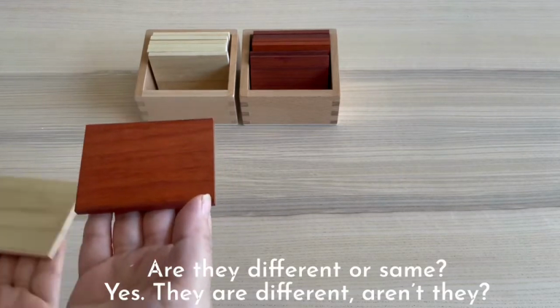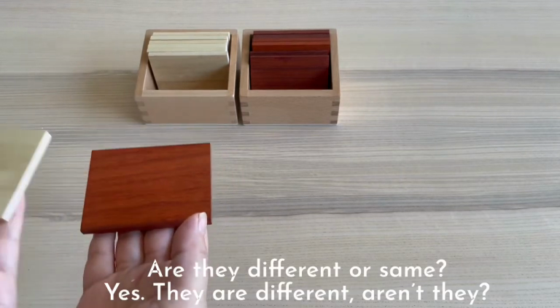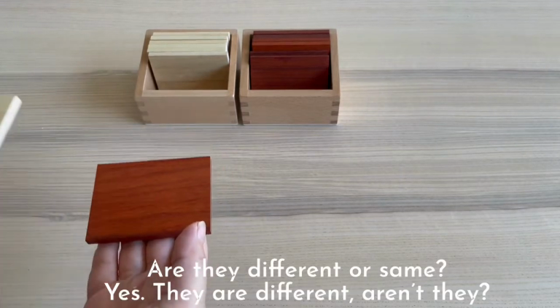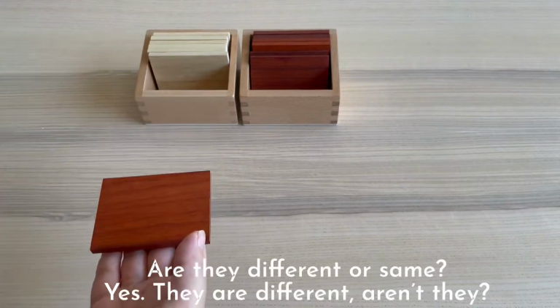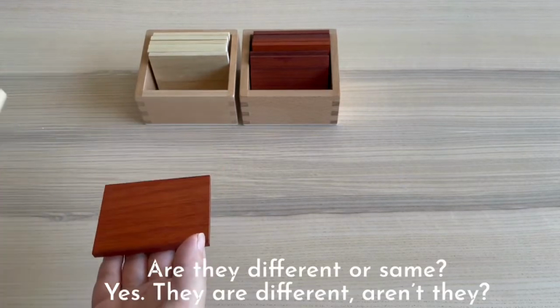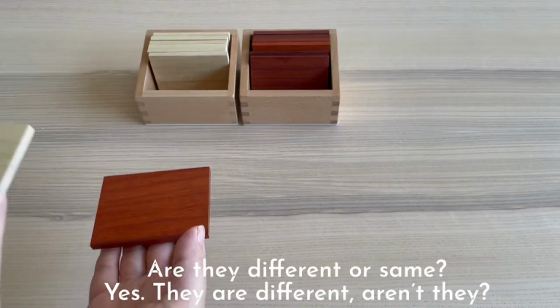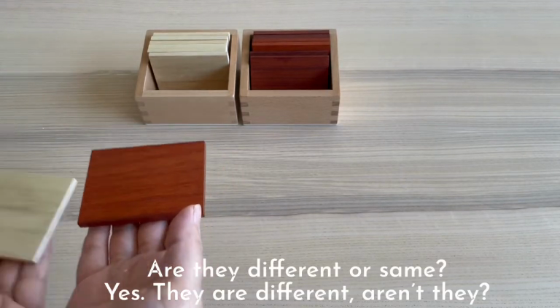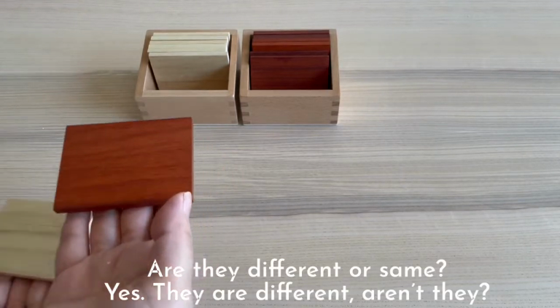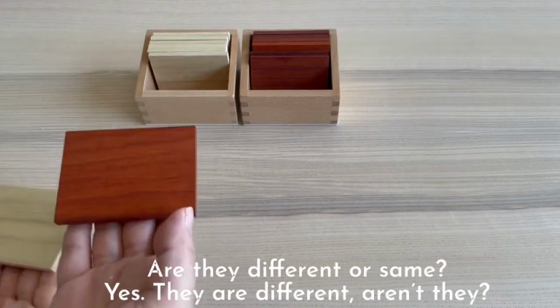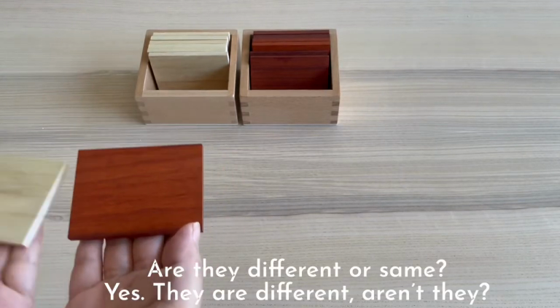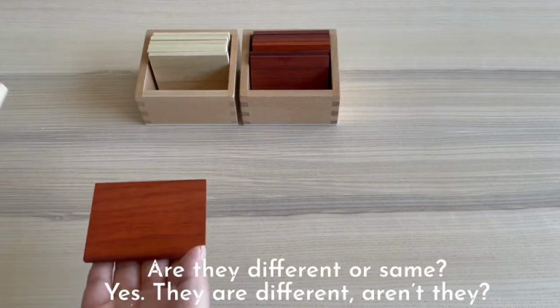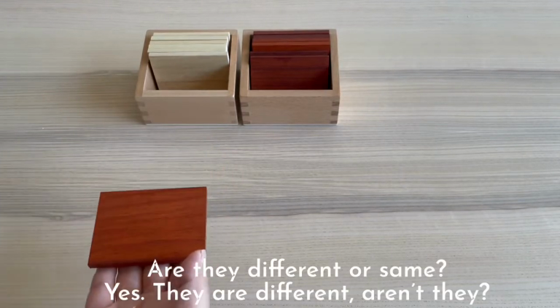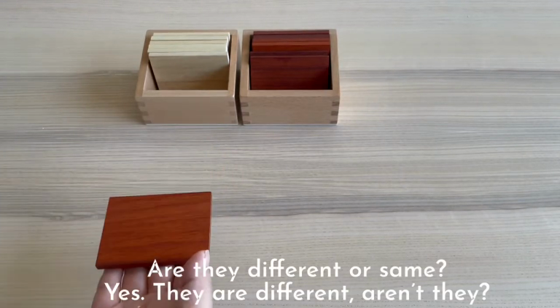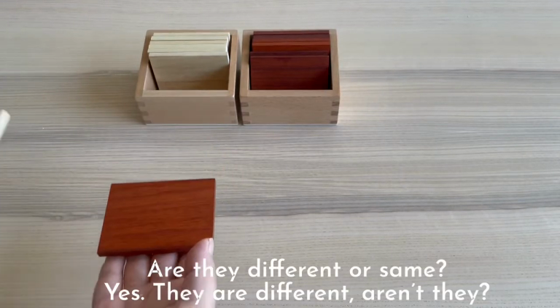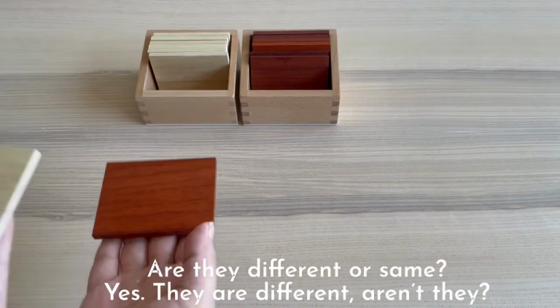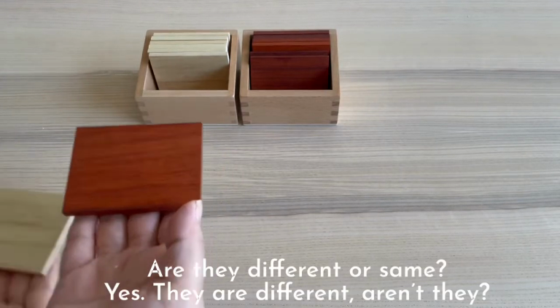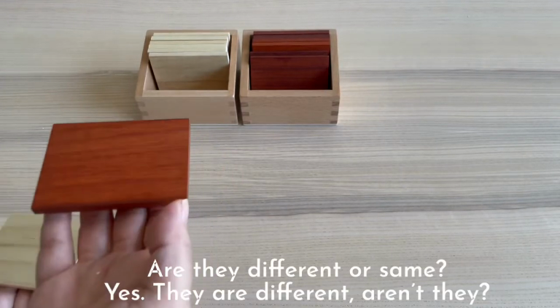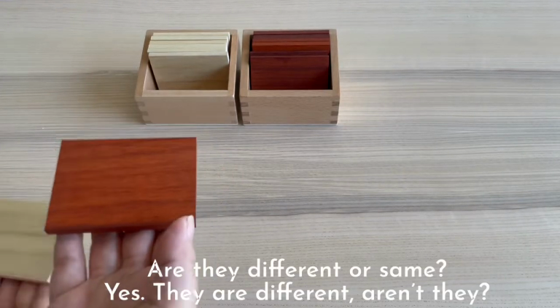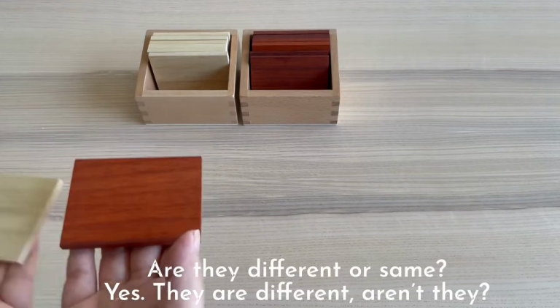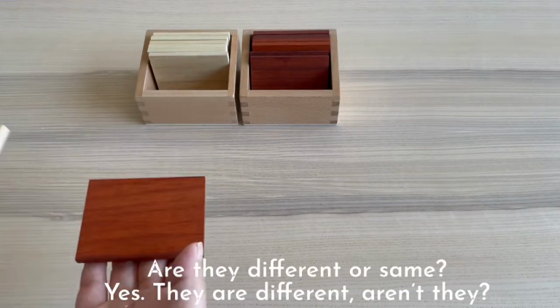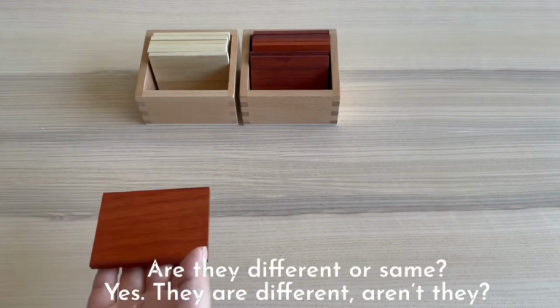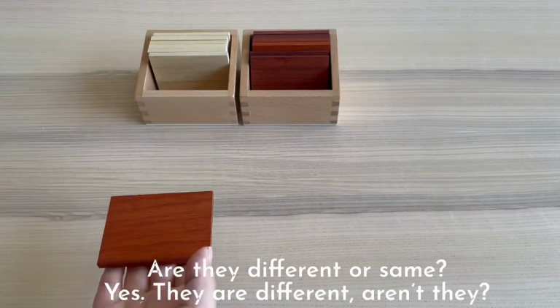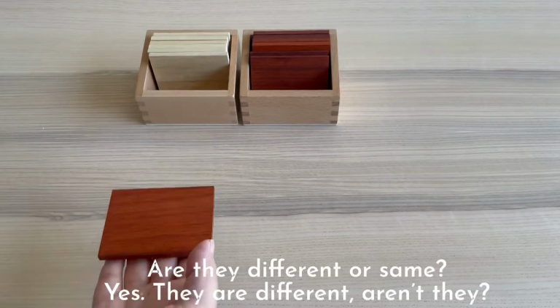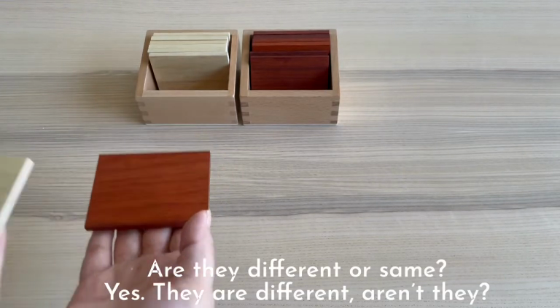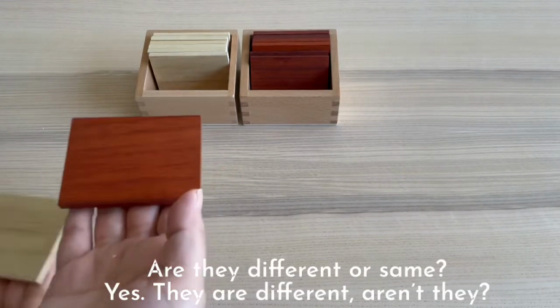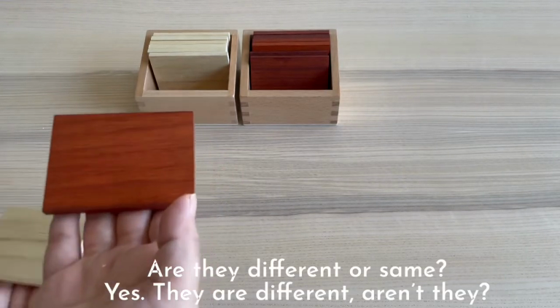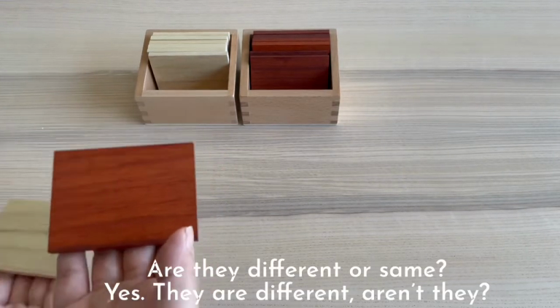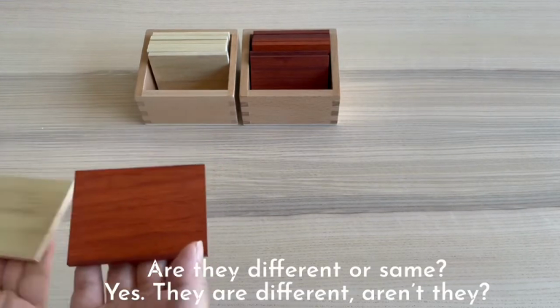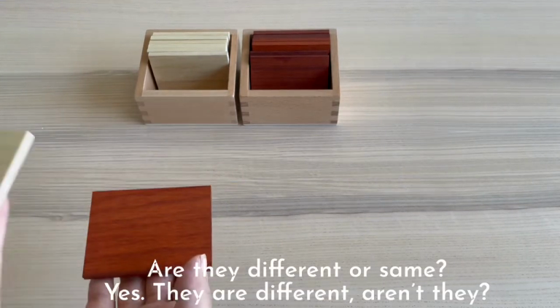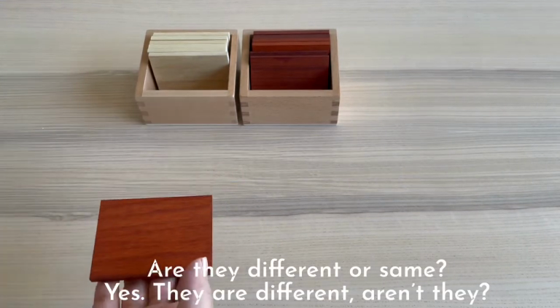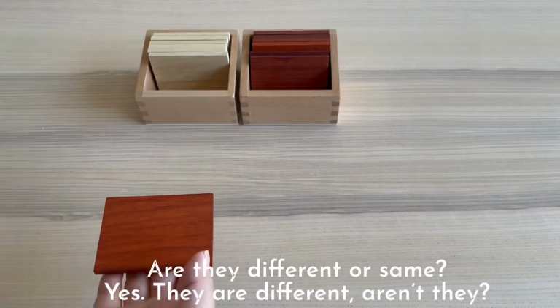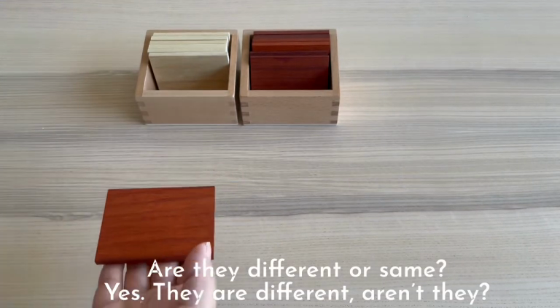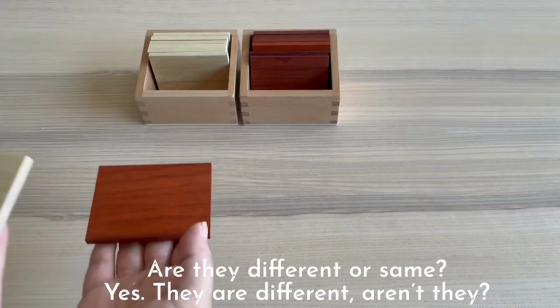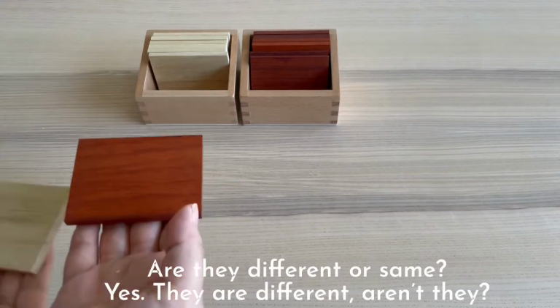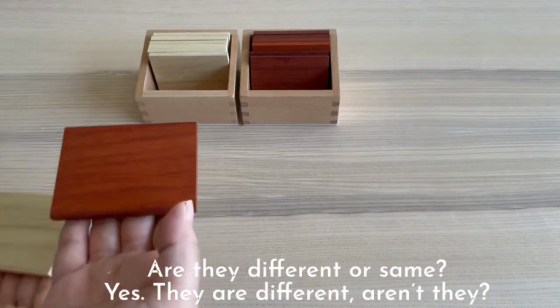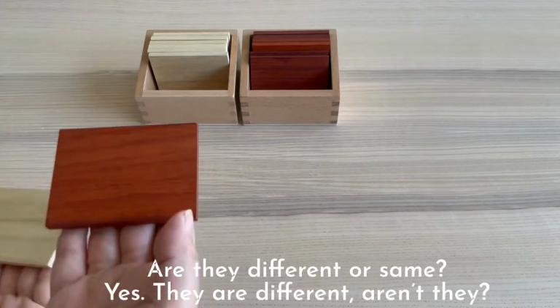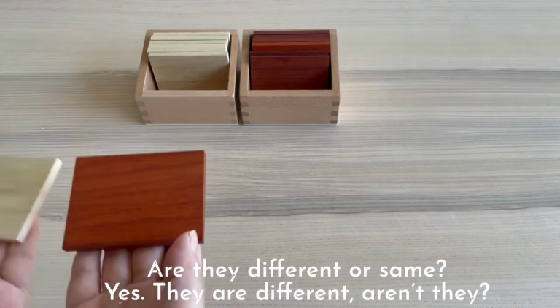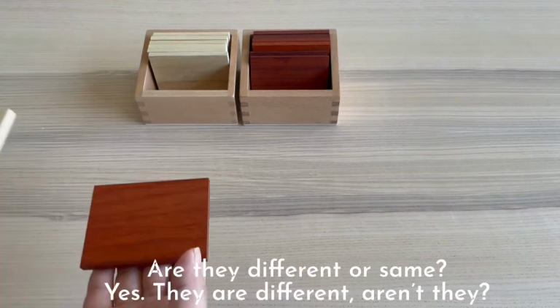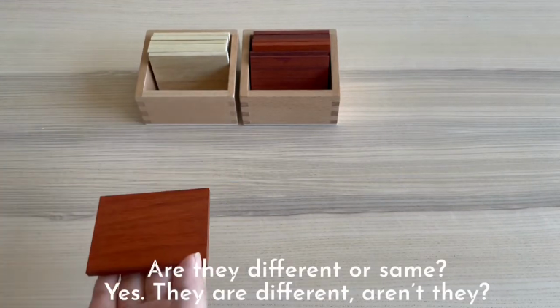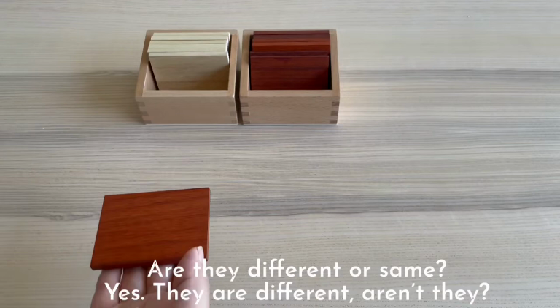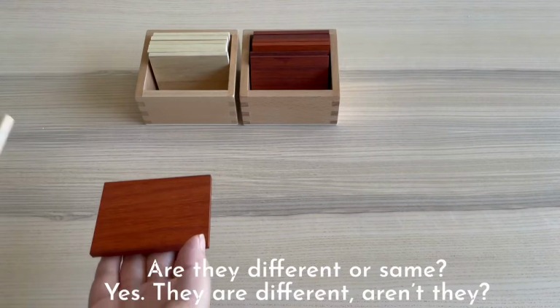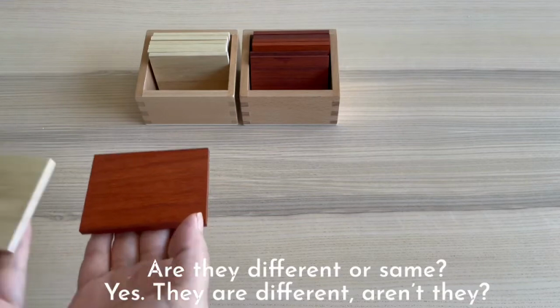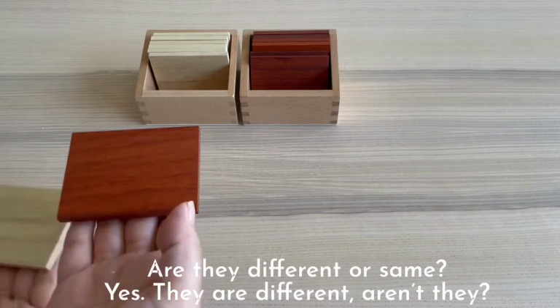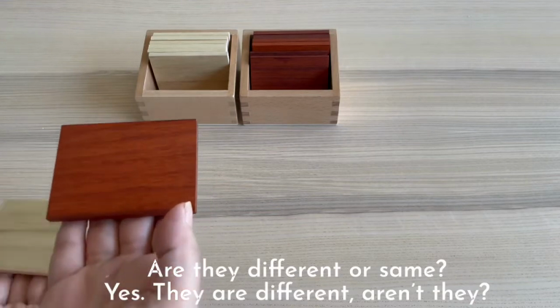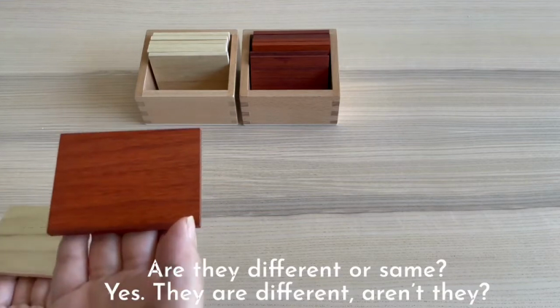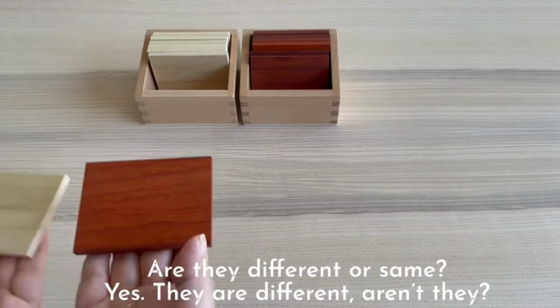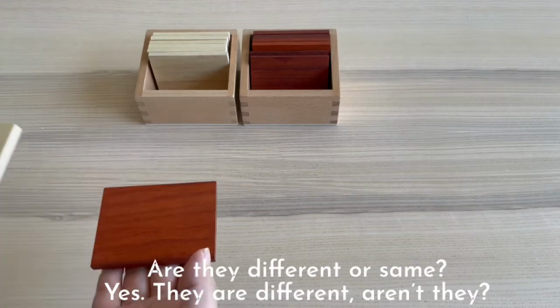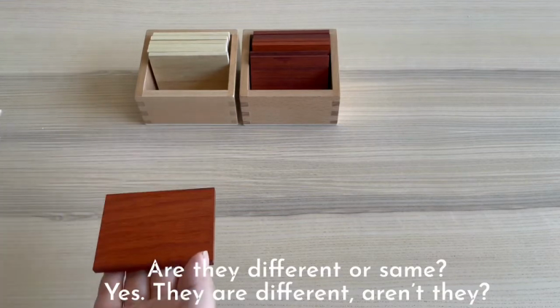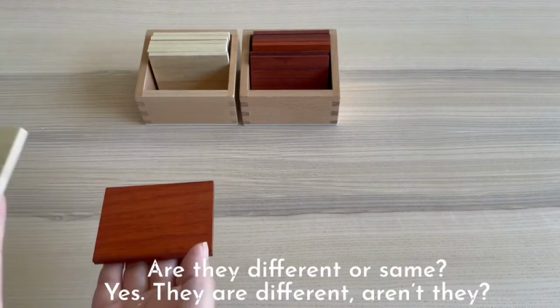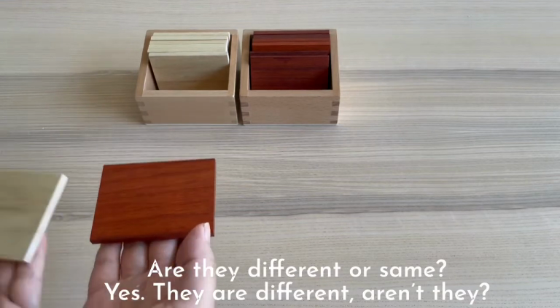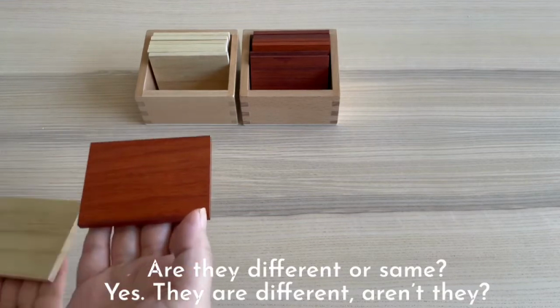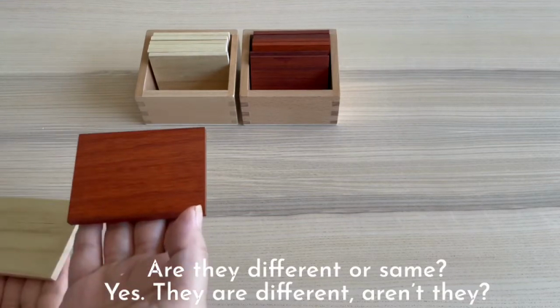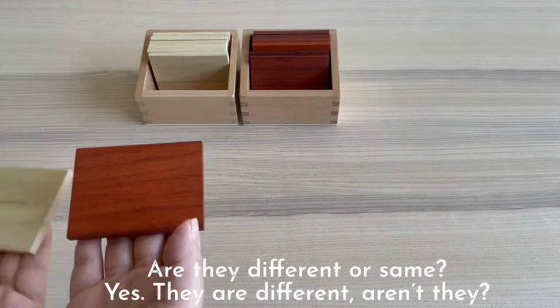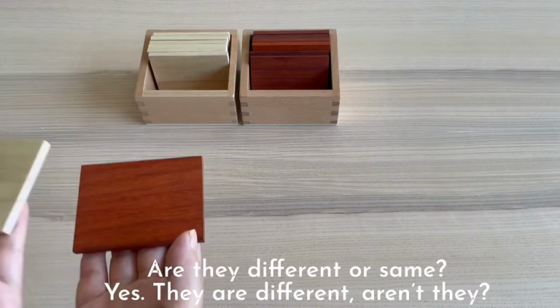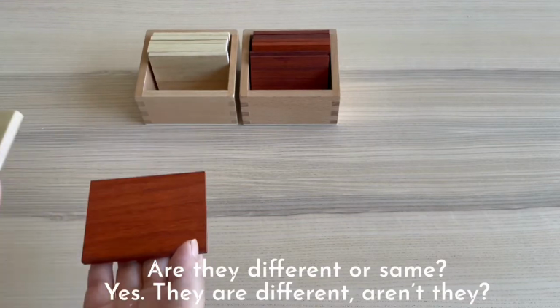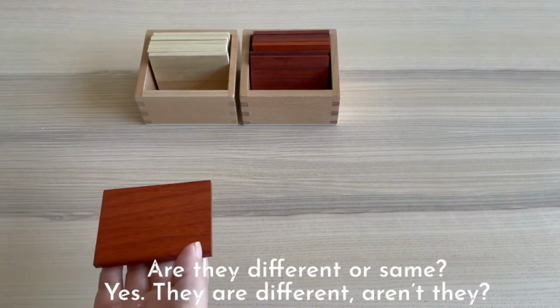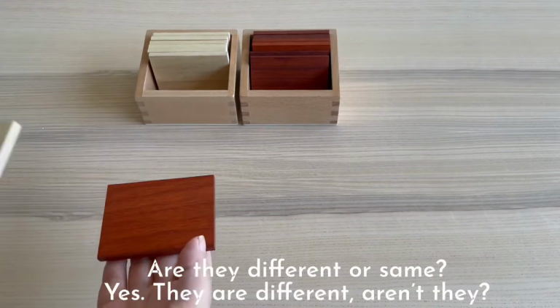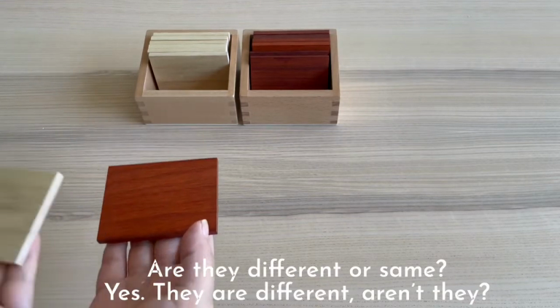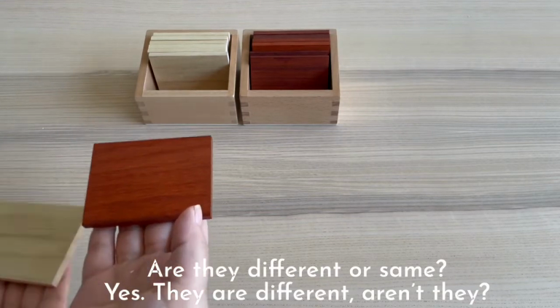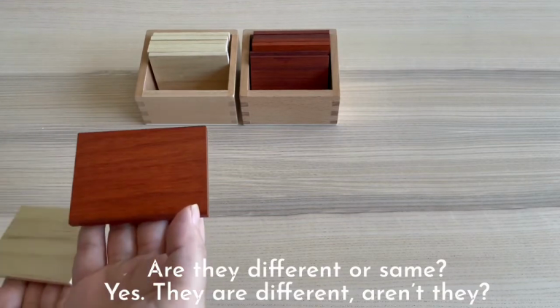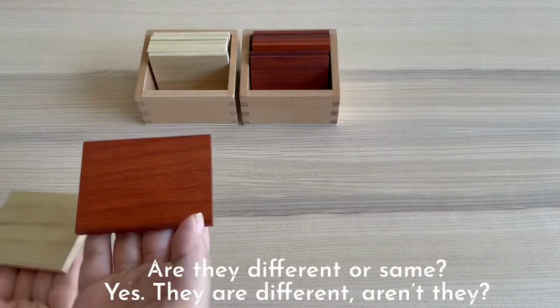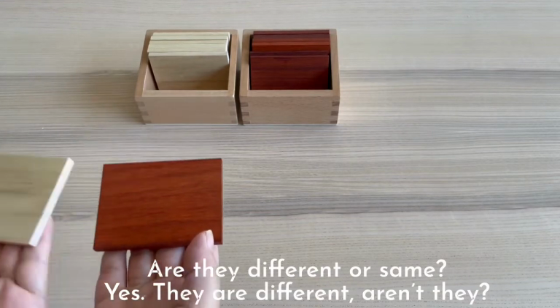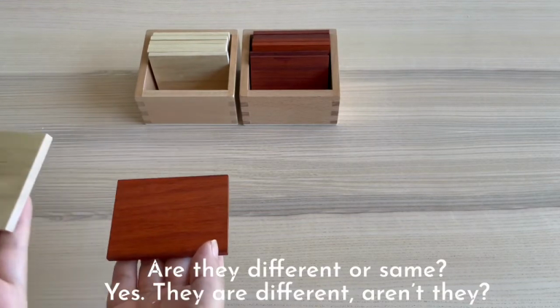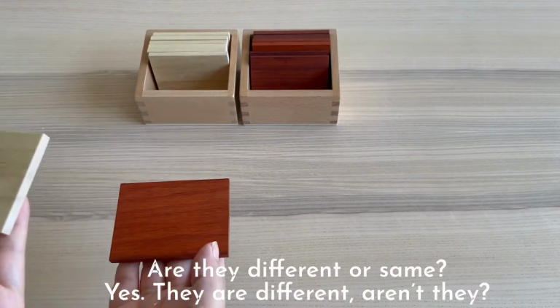Is it different or the same? Yes, it's different, isn't it?